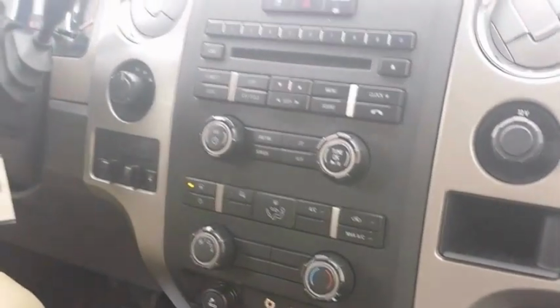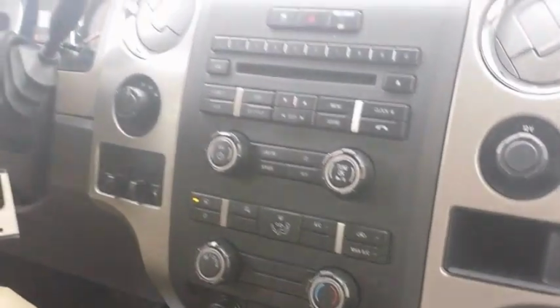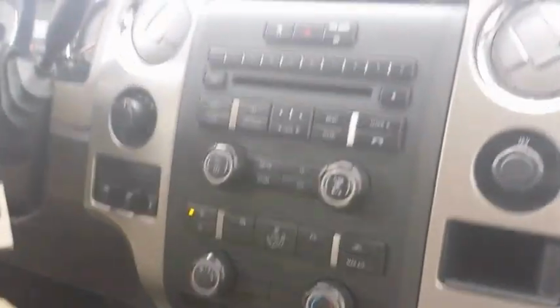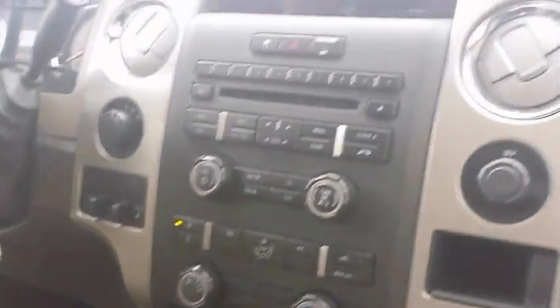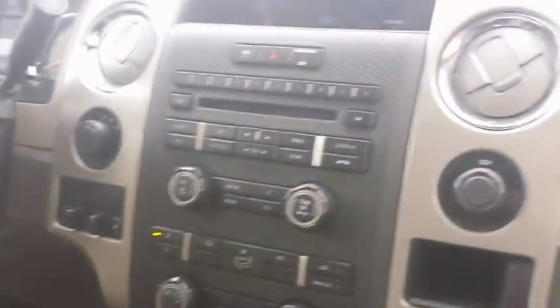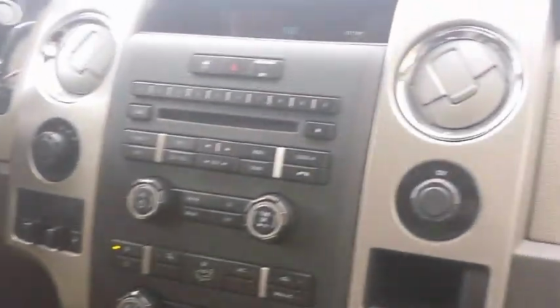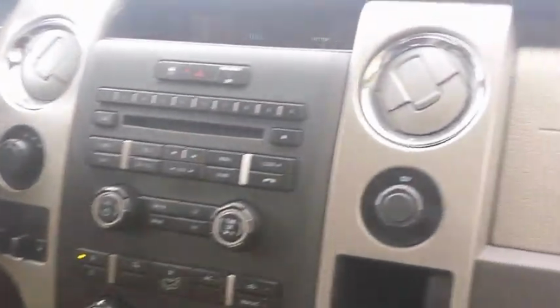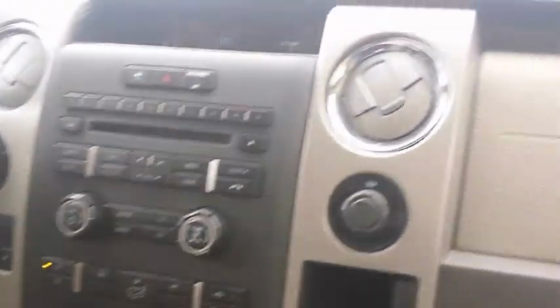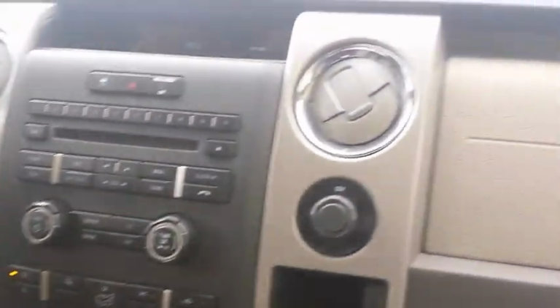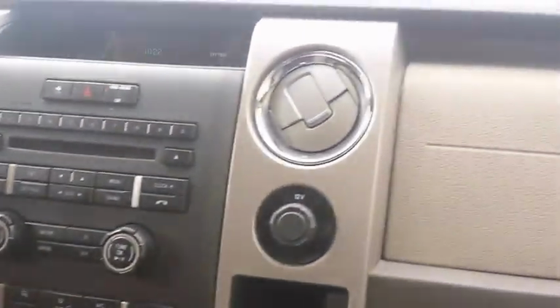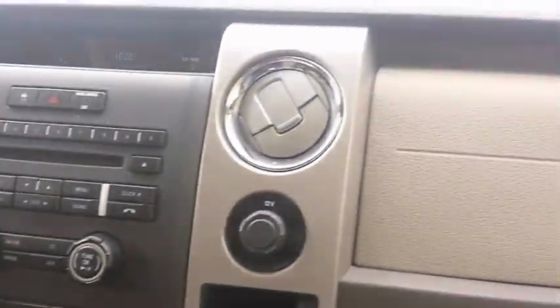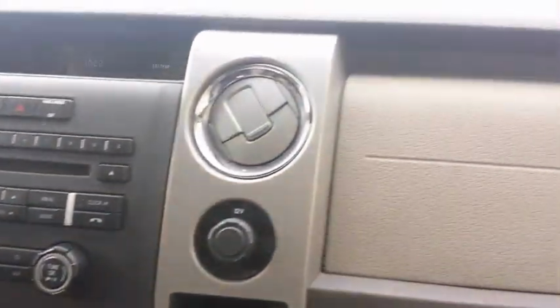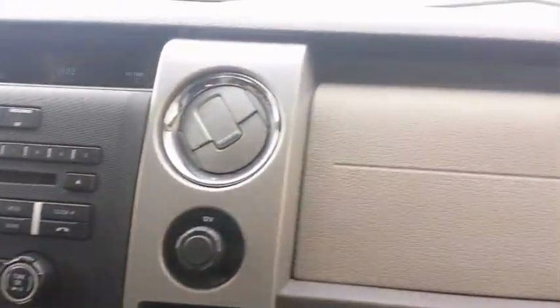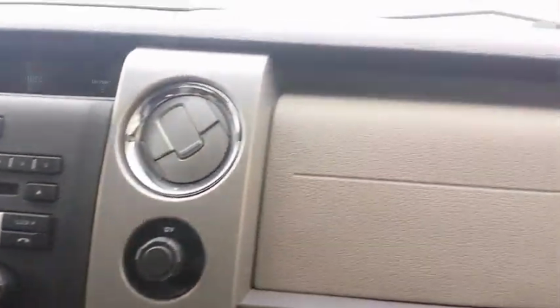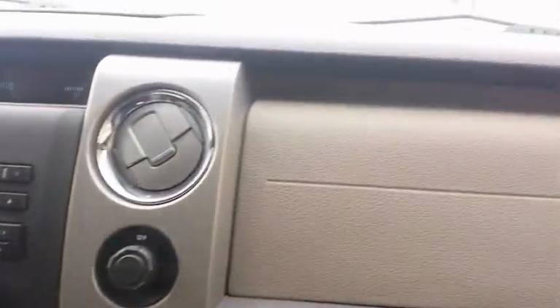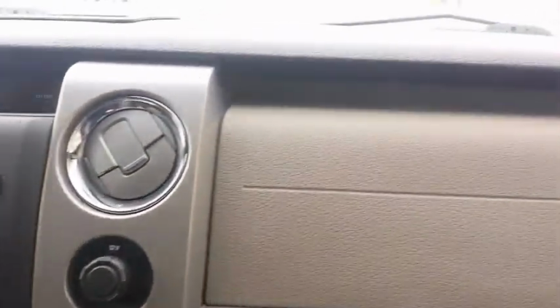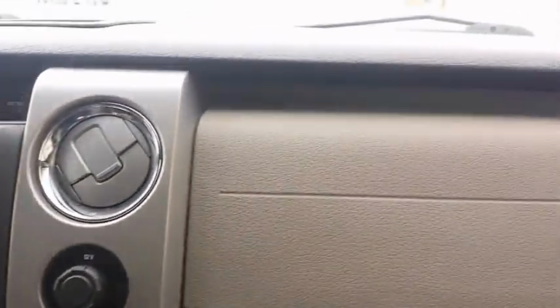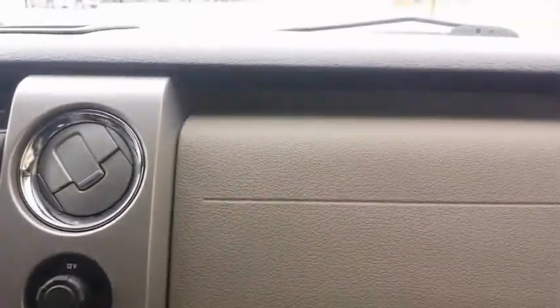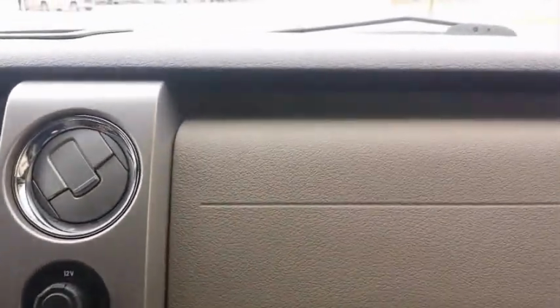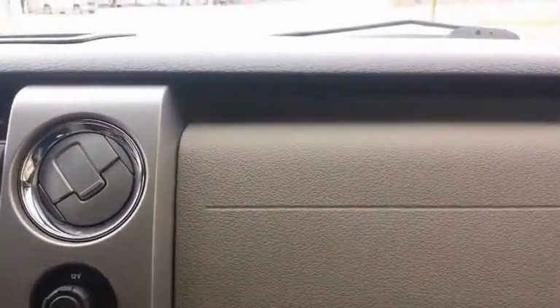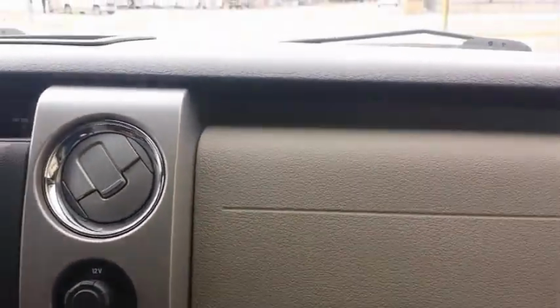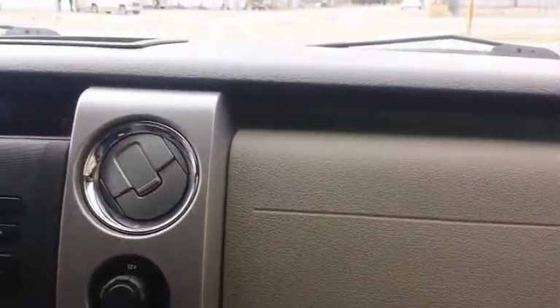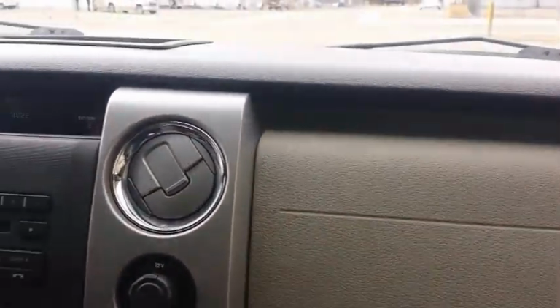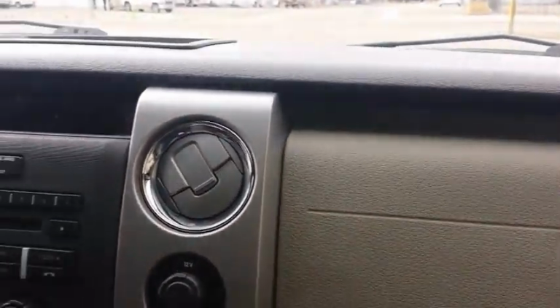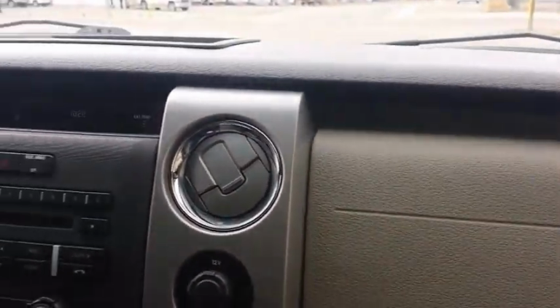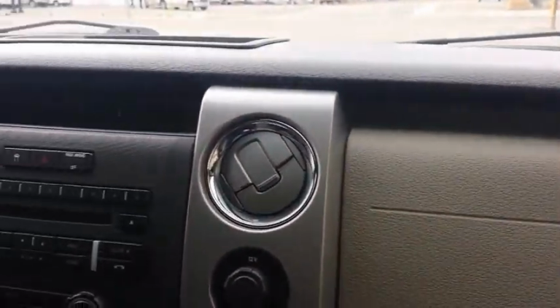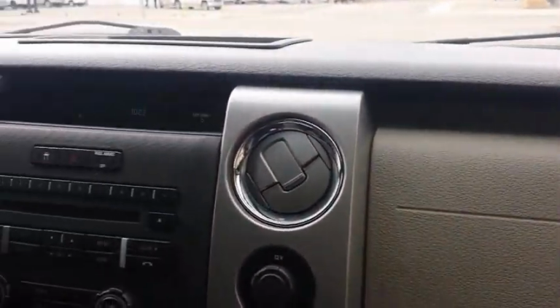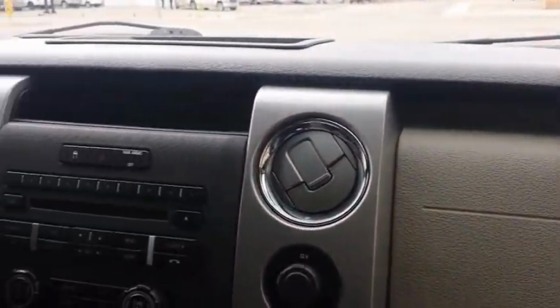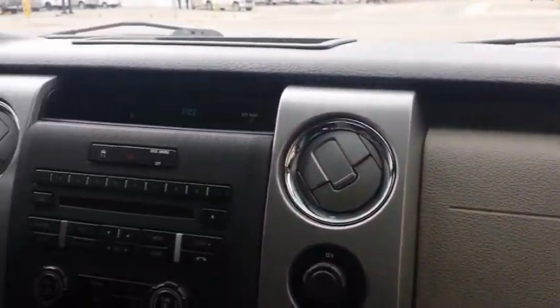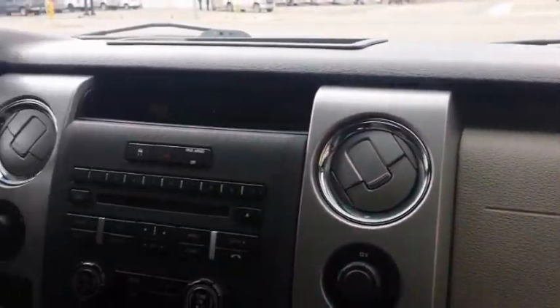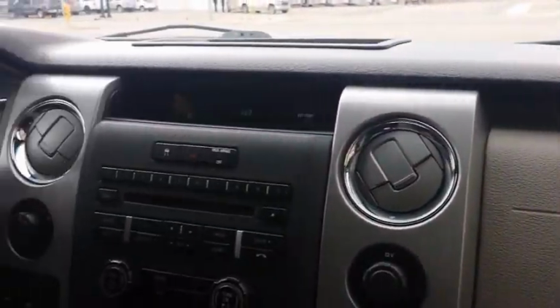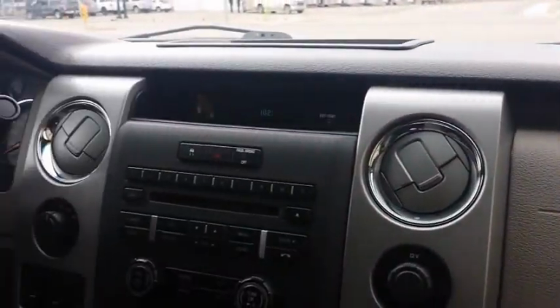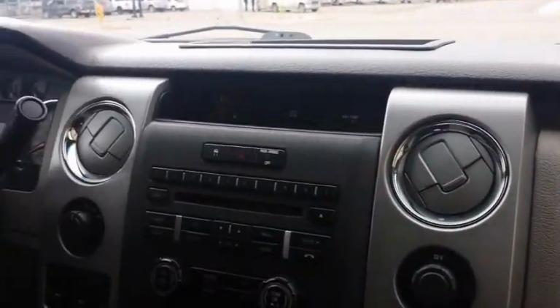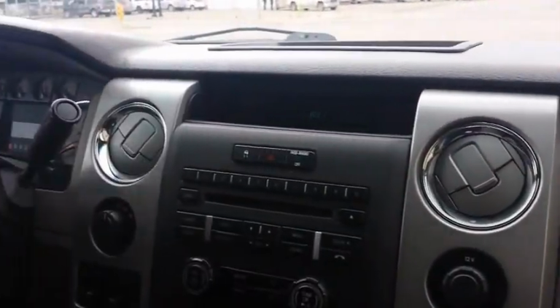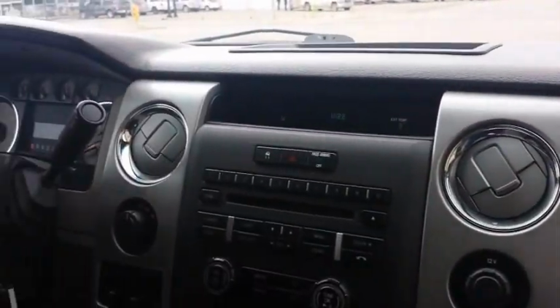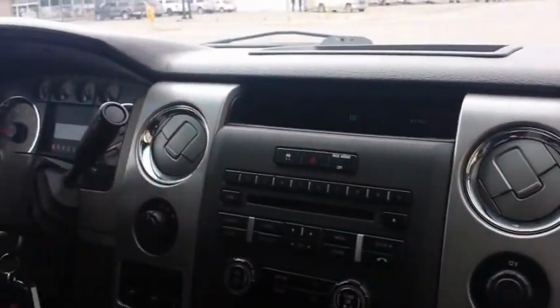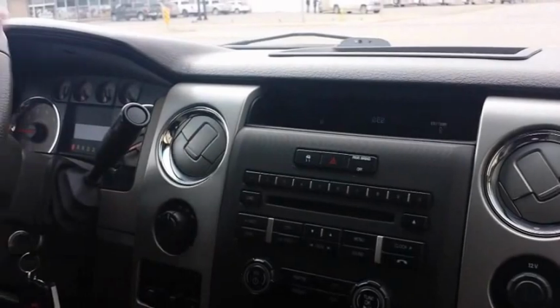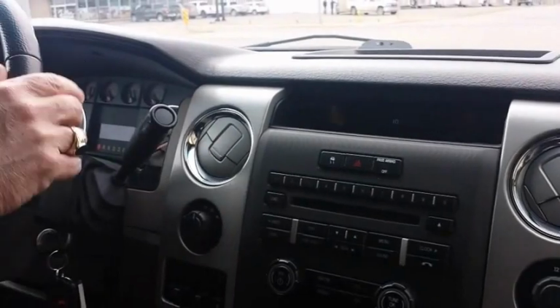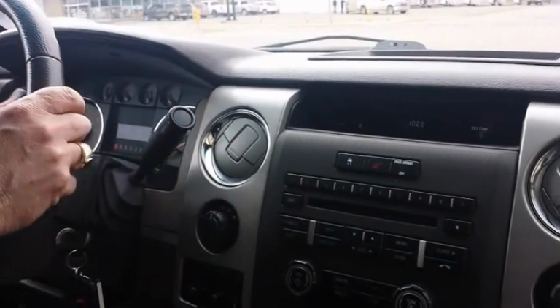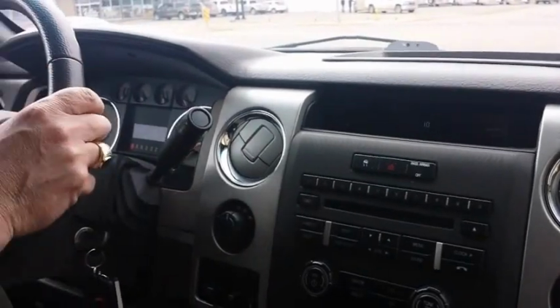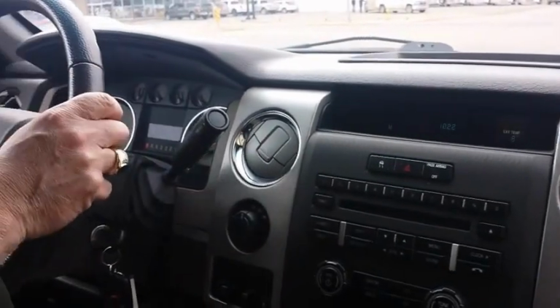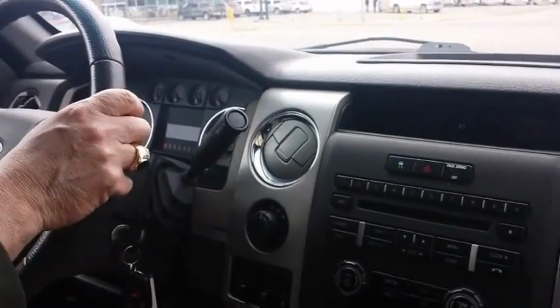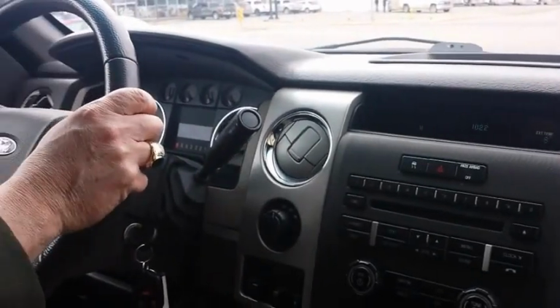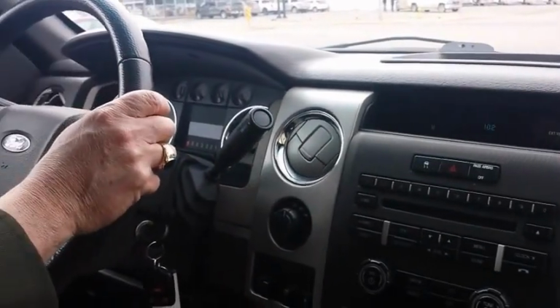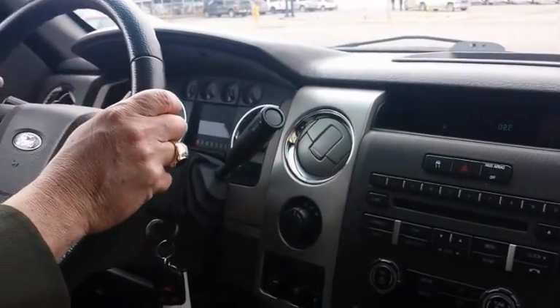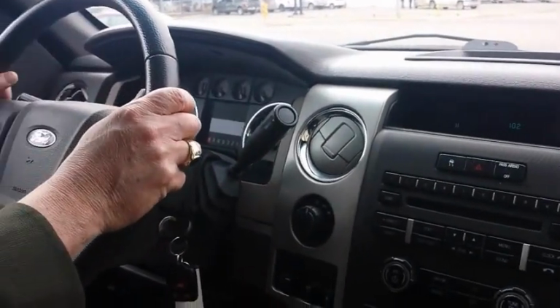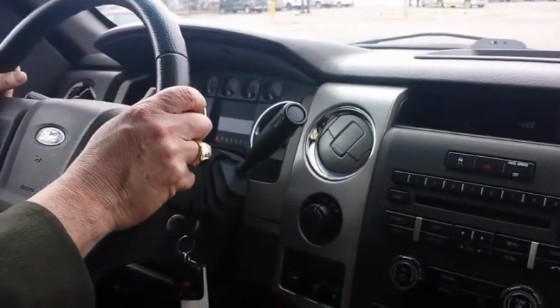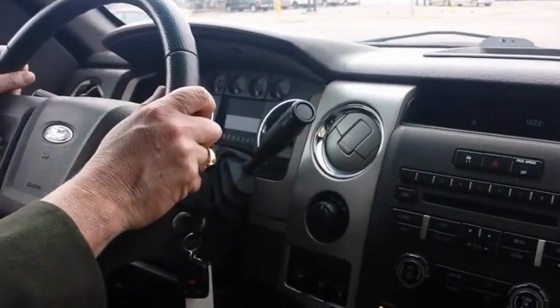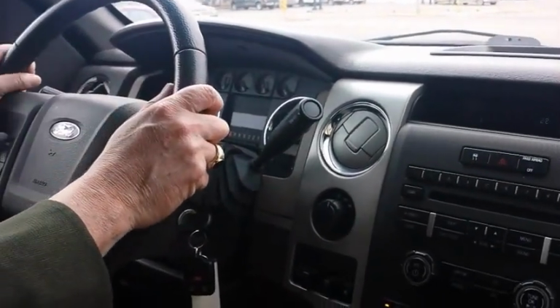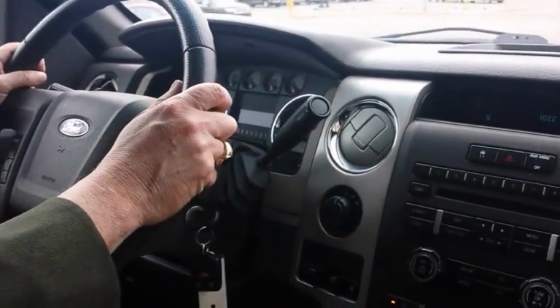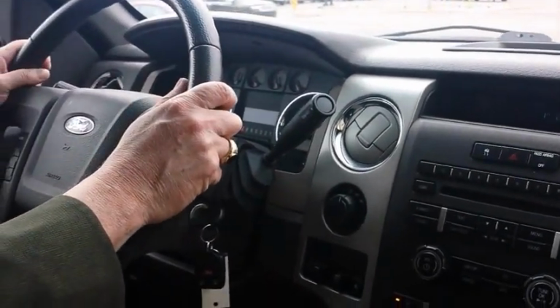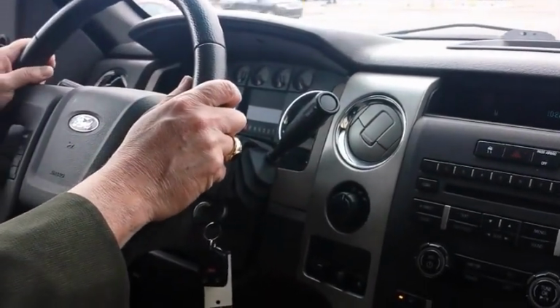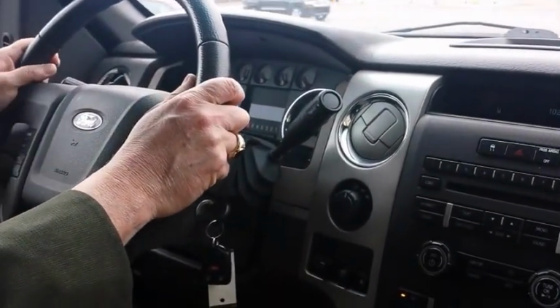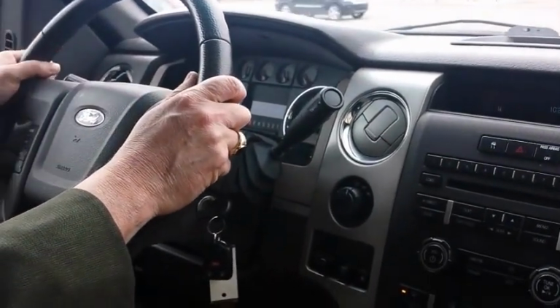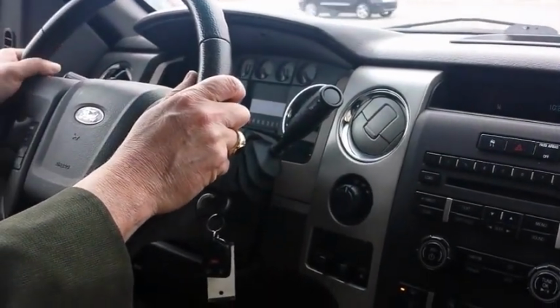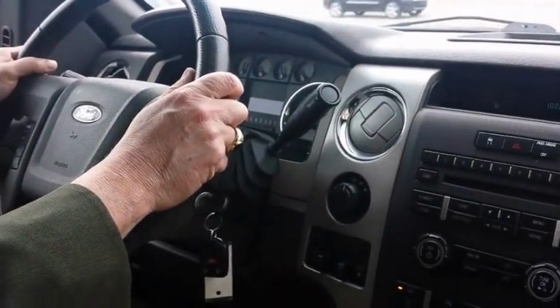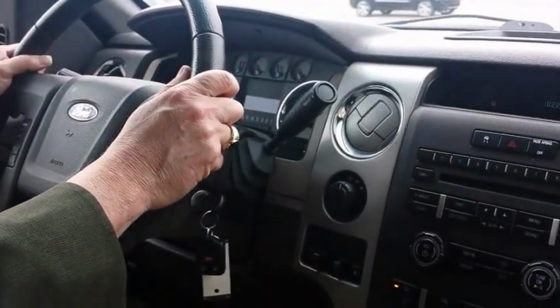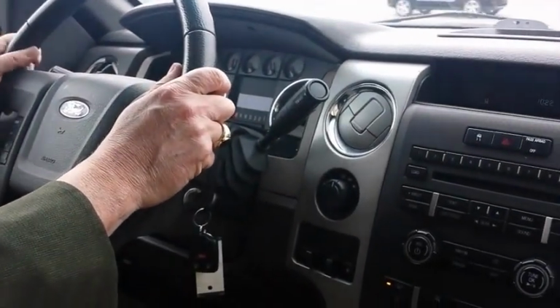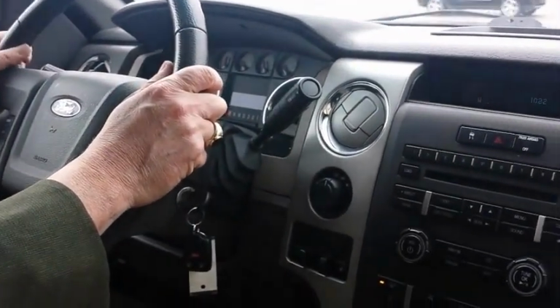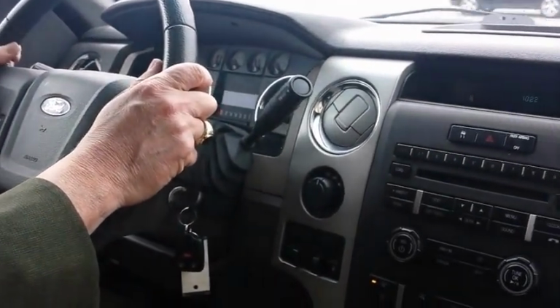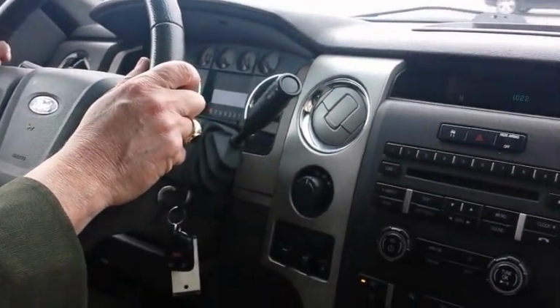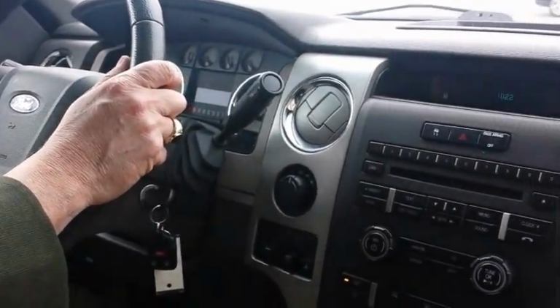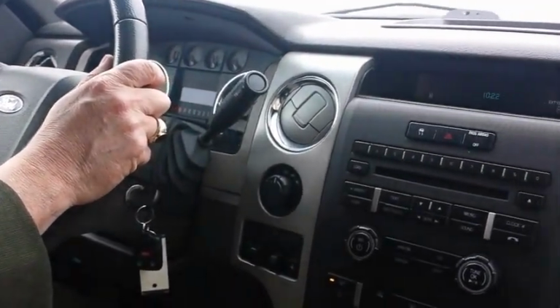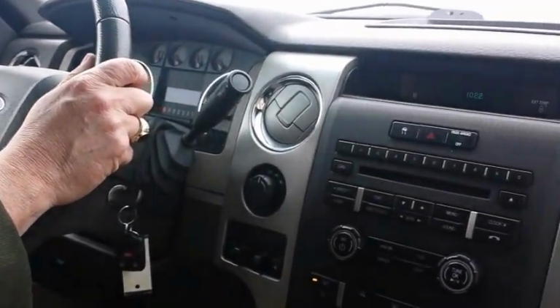Very nicely equipped, easy to read instrument panel, very comfortable seats — I think you're going to enjoy it.